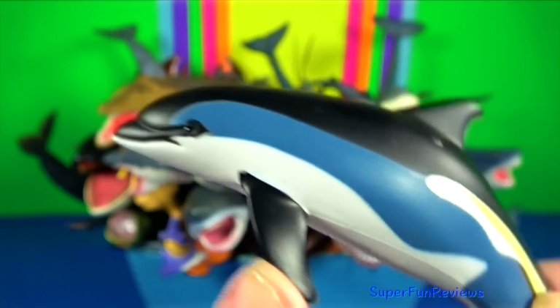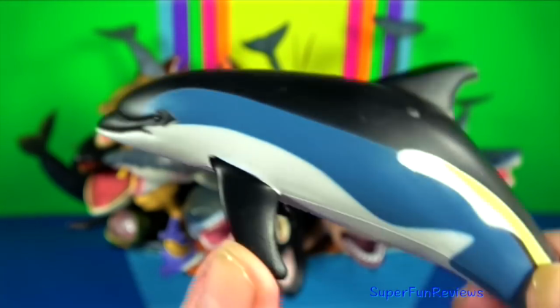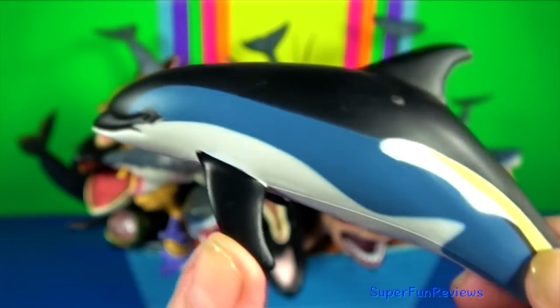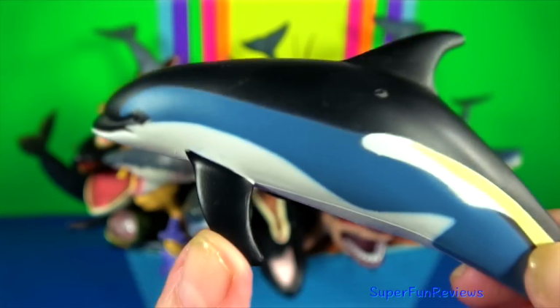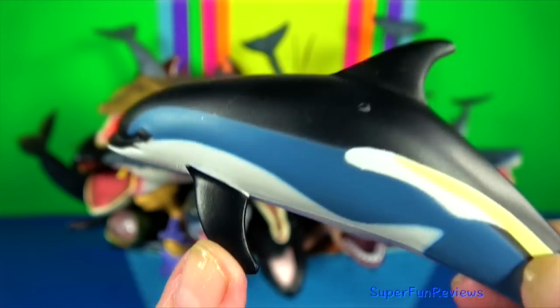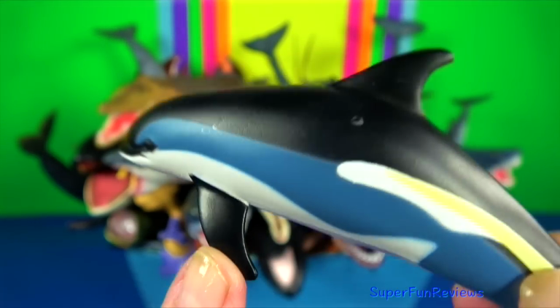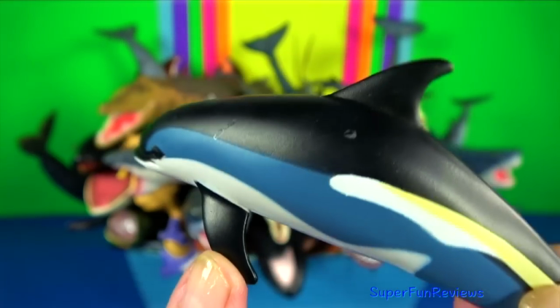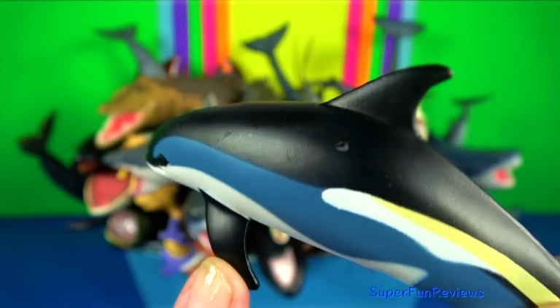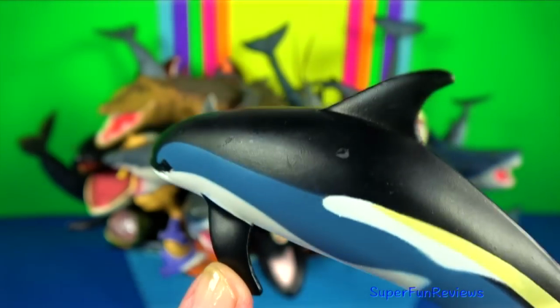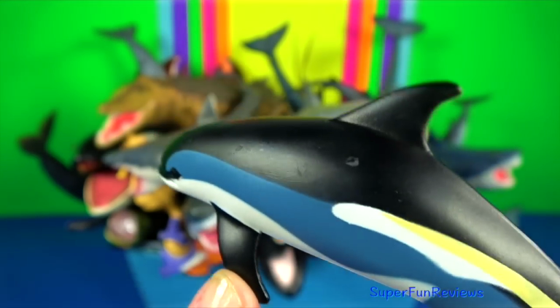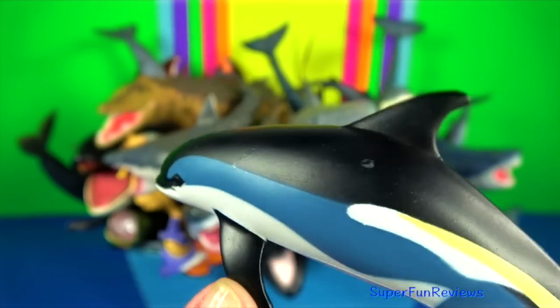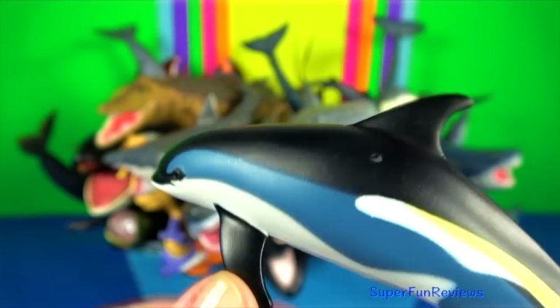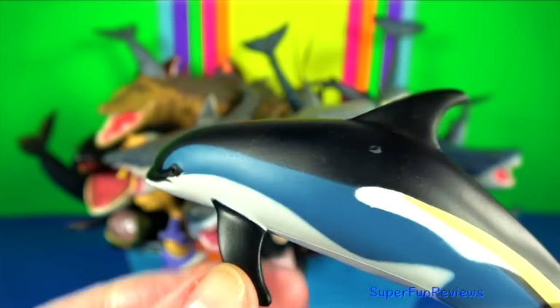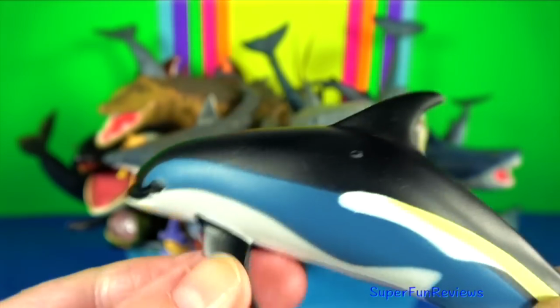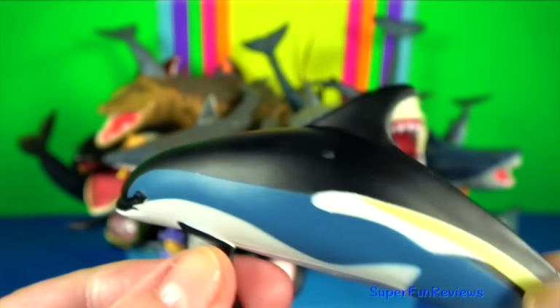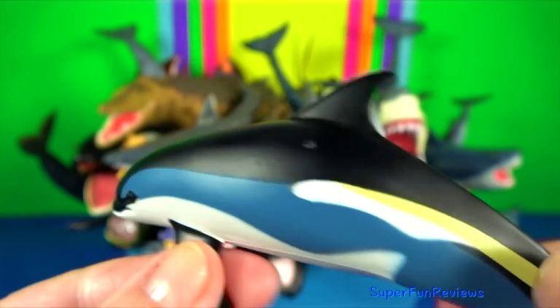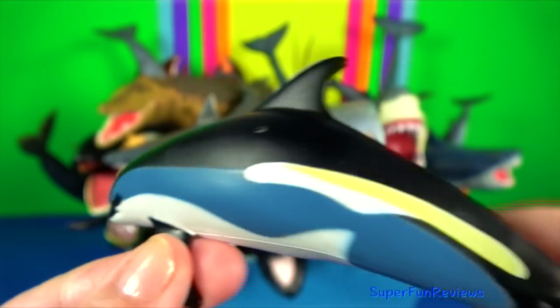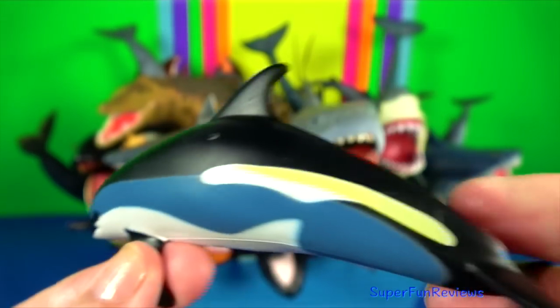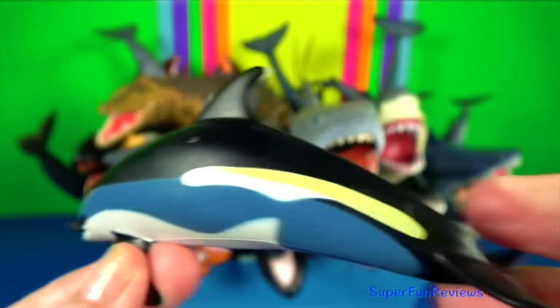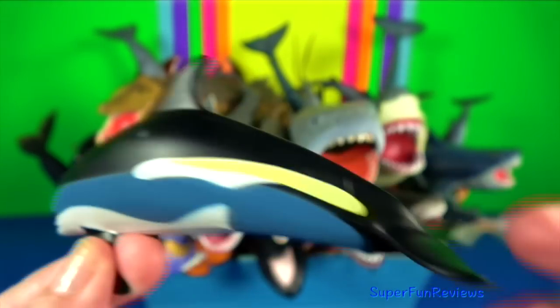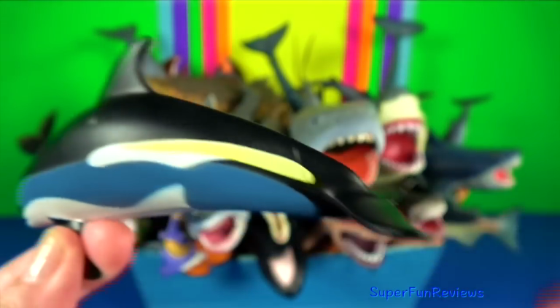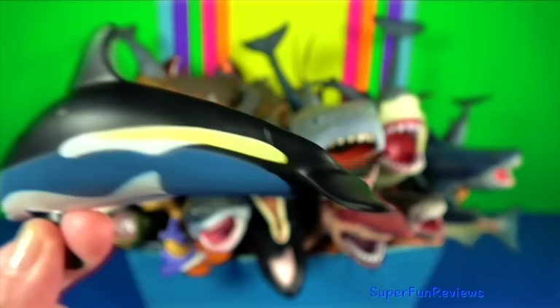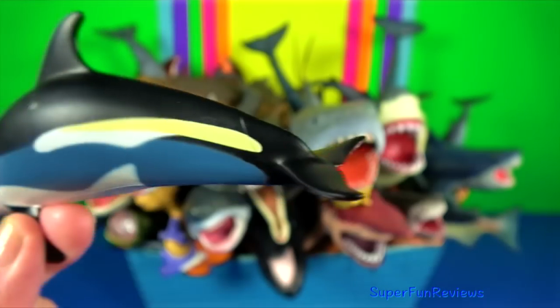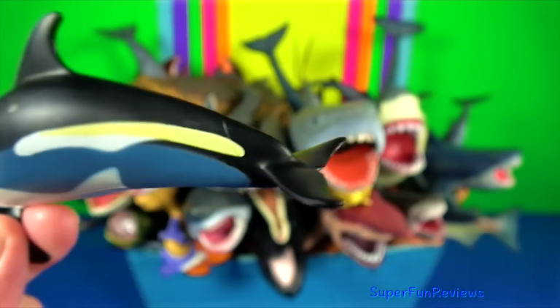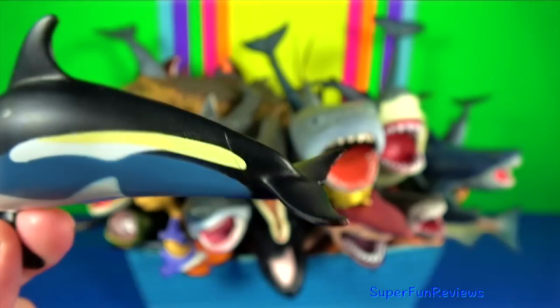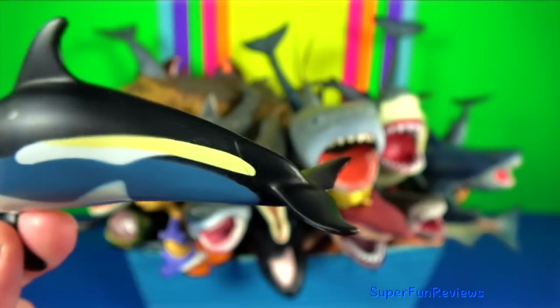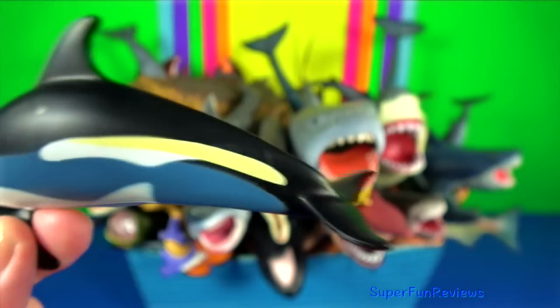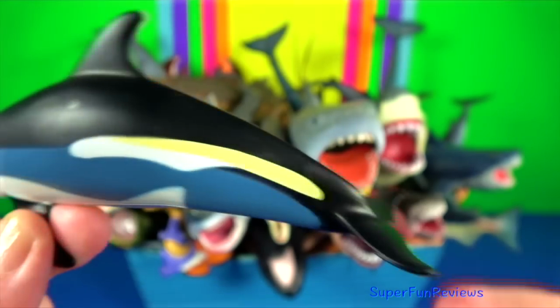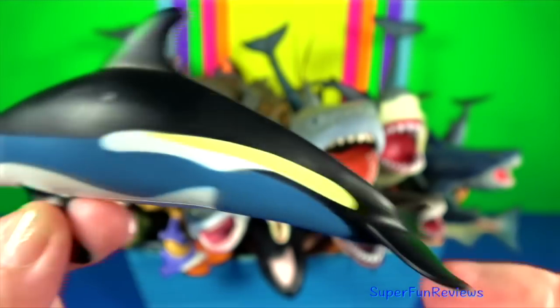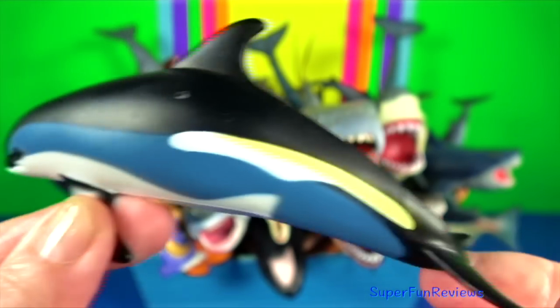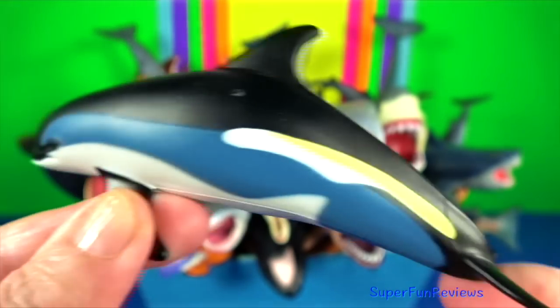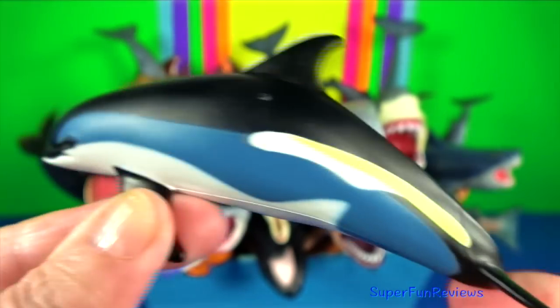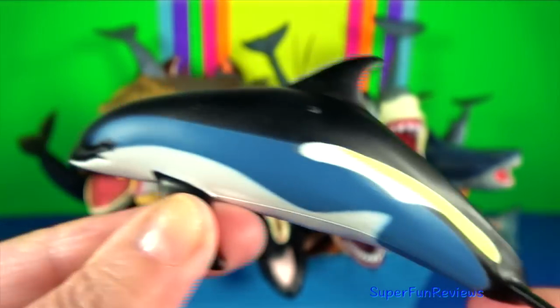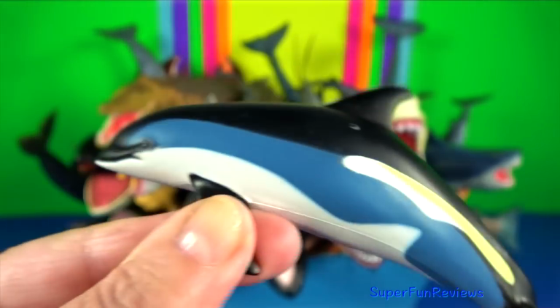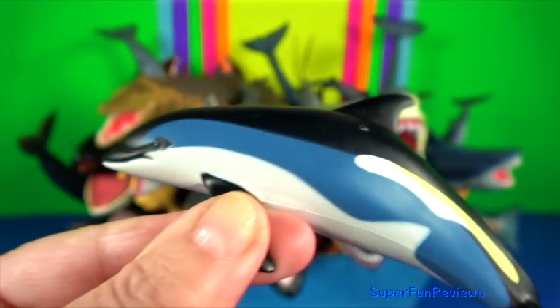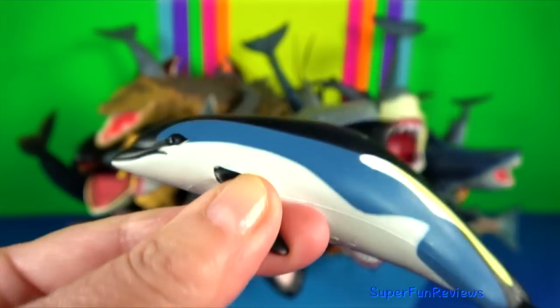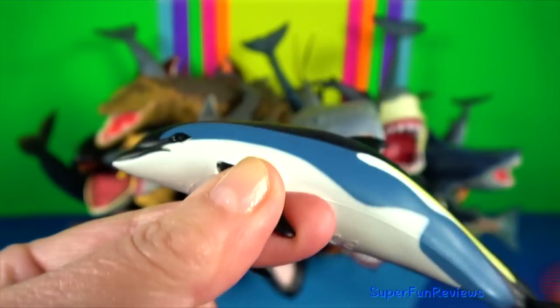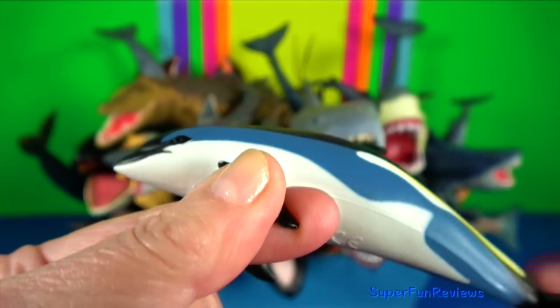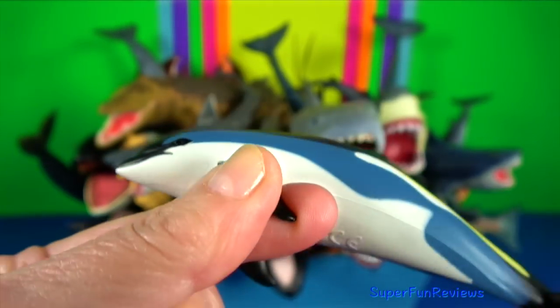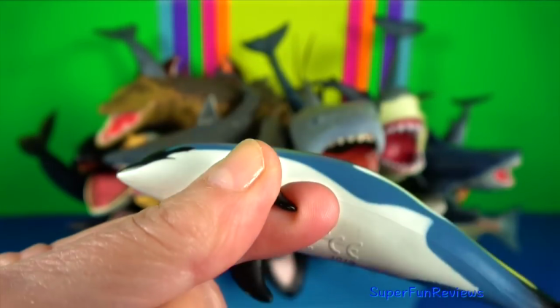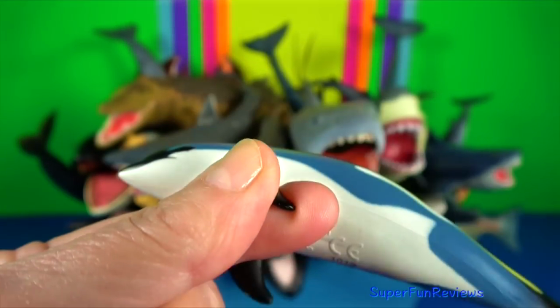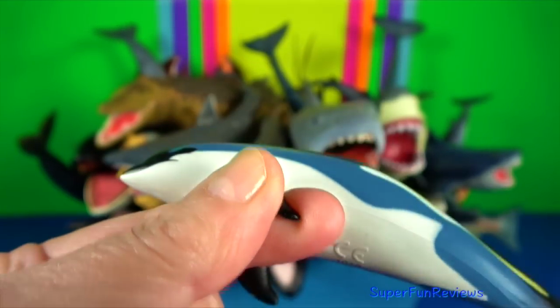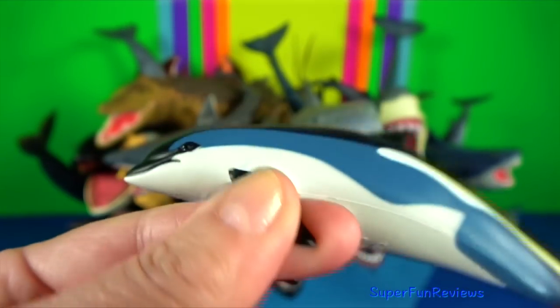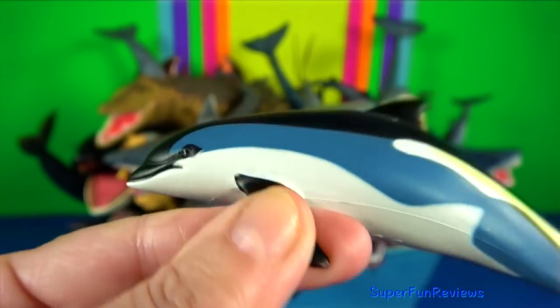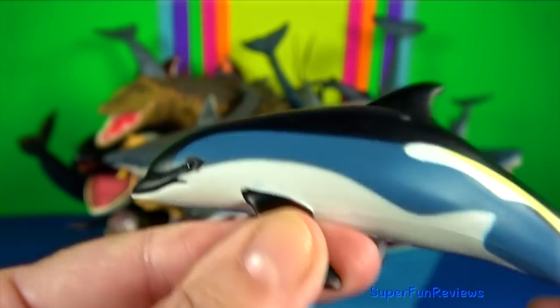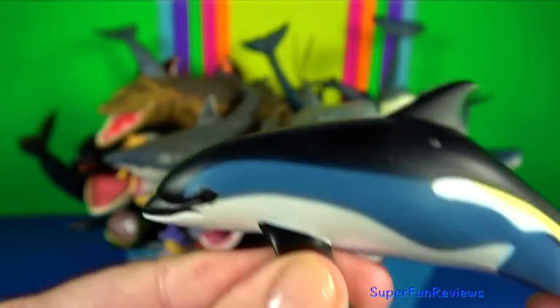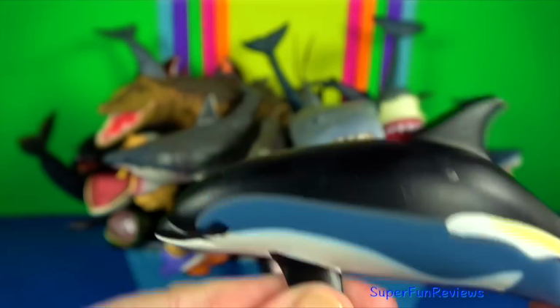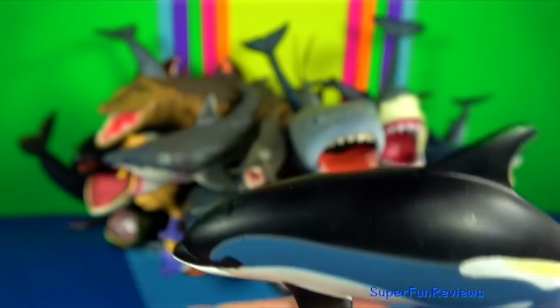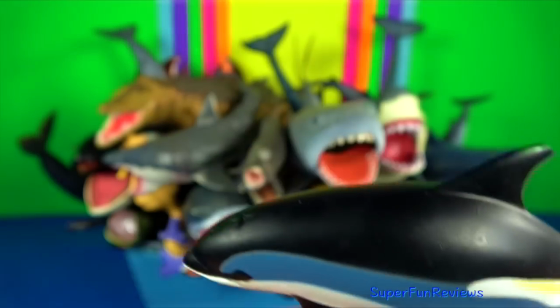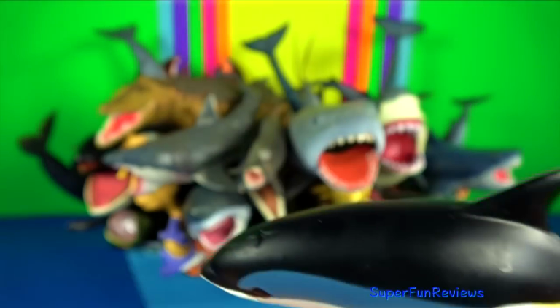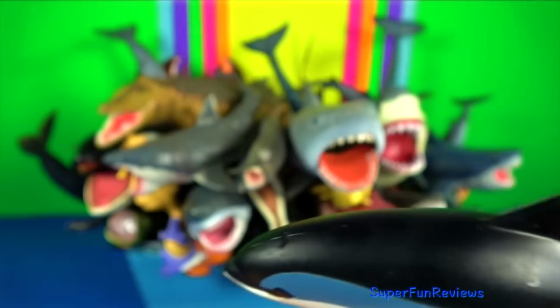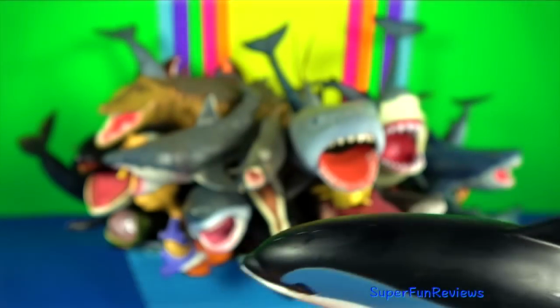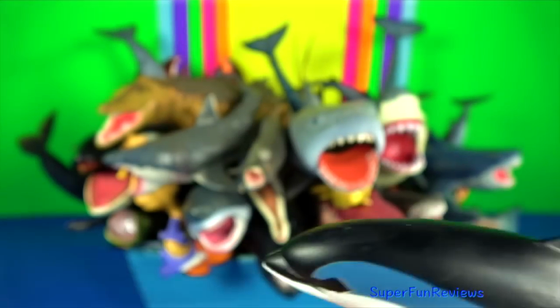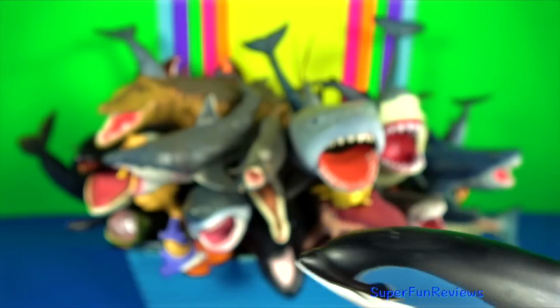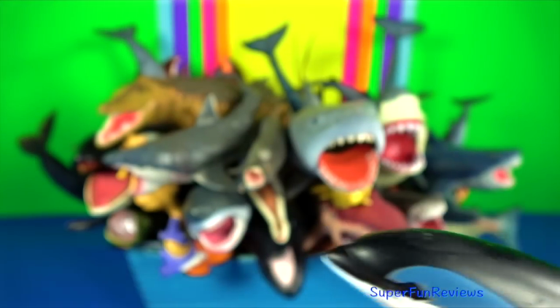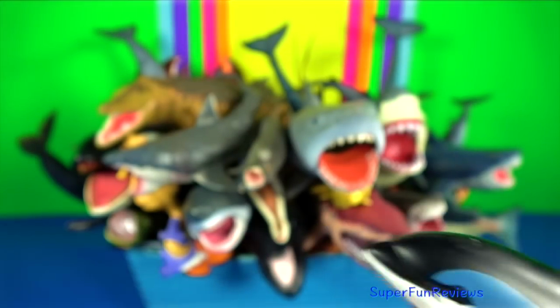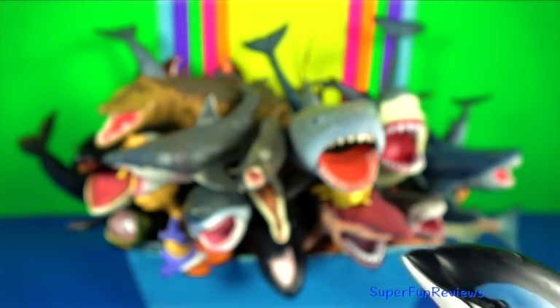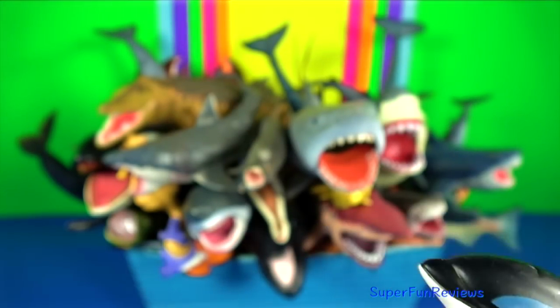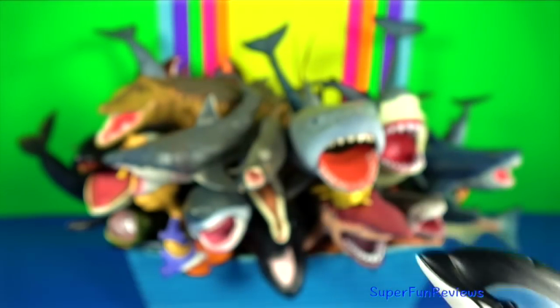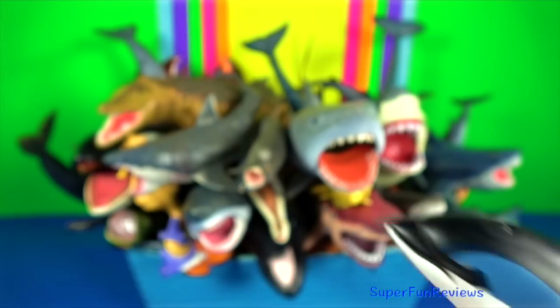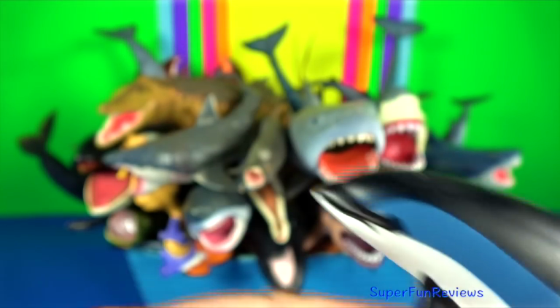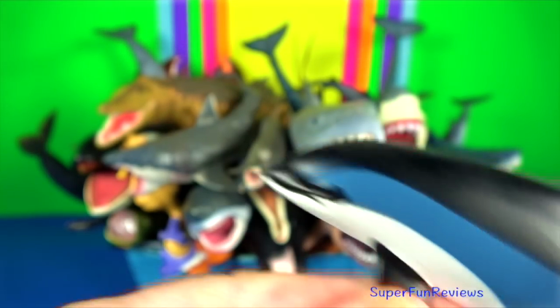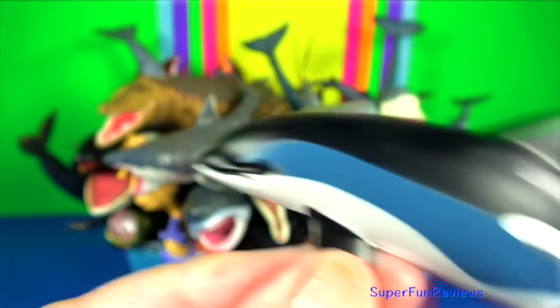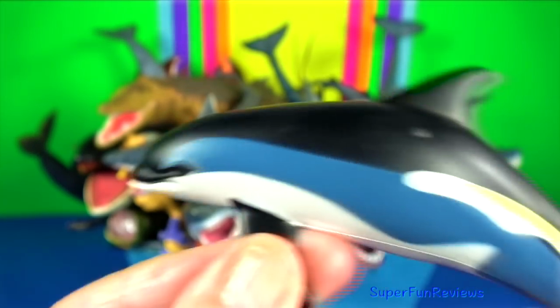Atlantic white-sided dolphin: this distinctive dolphin is found in the cool to temperate waters of the North Atlantic Ocean.